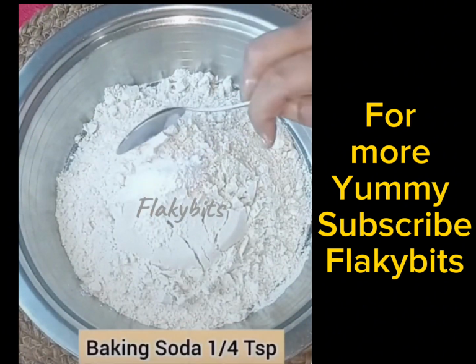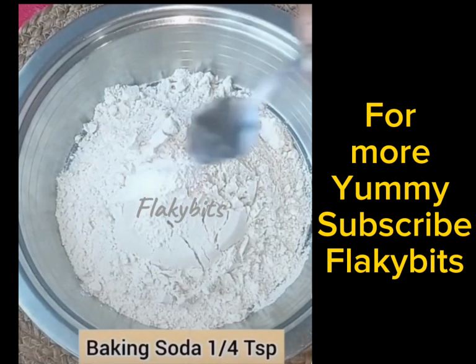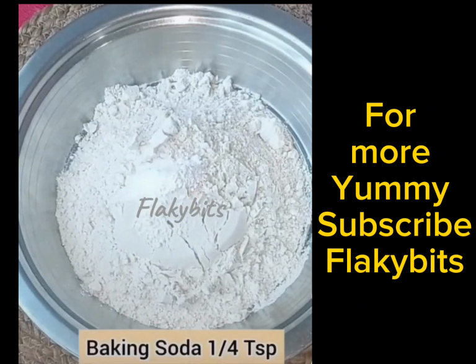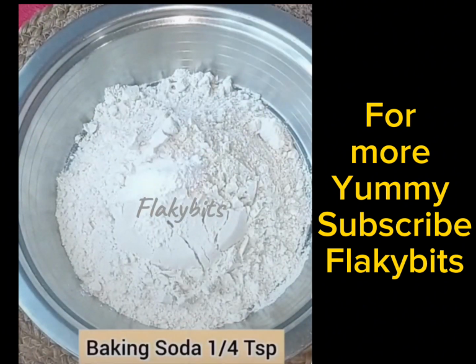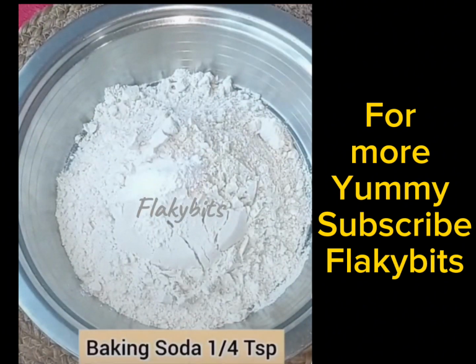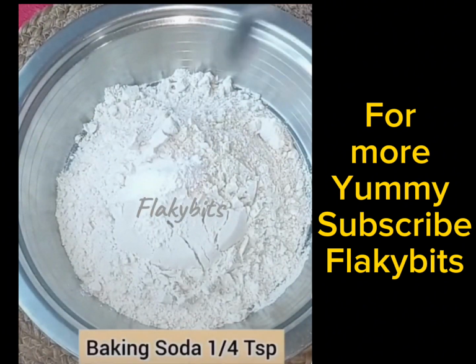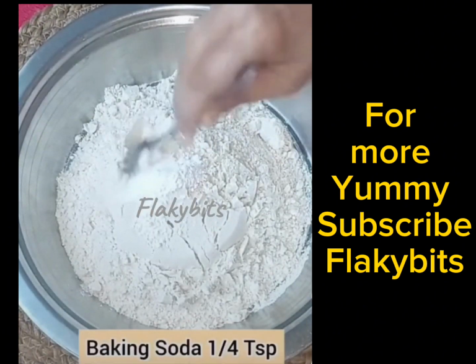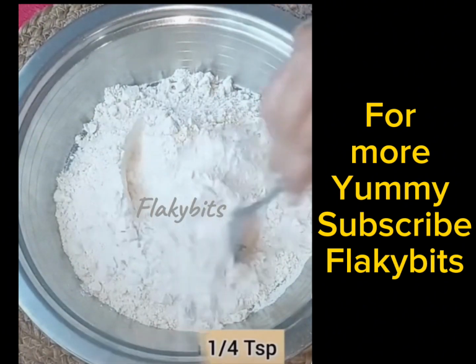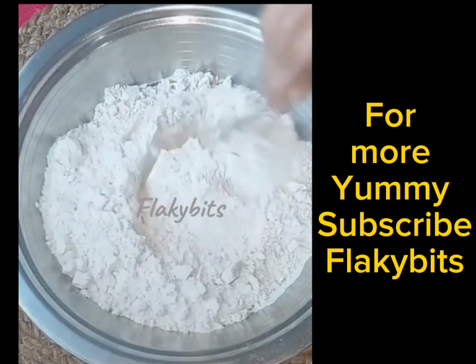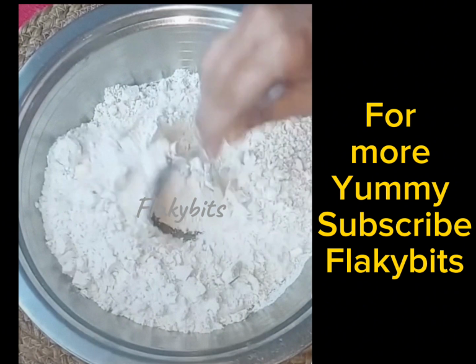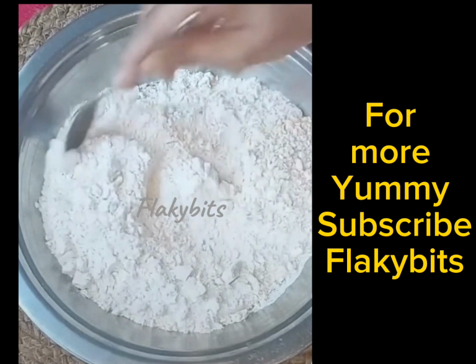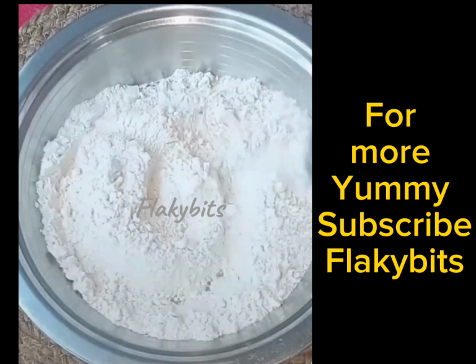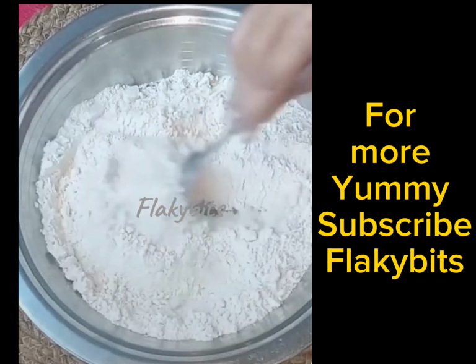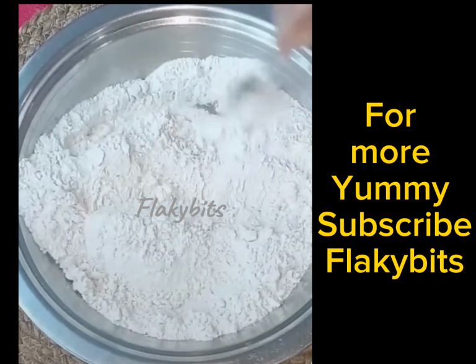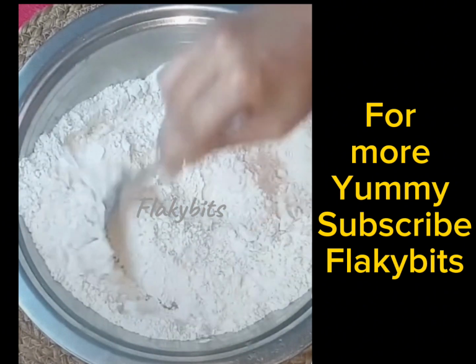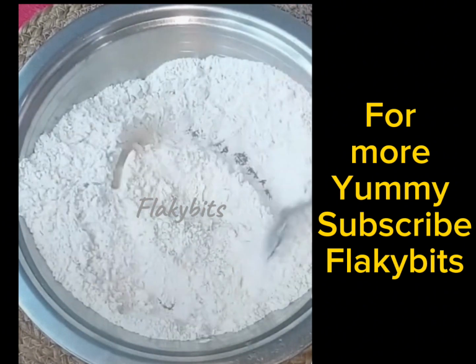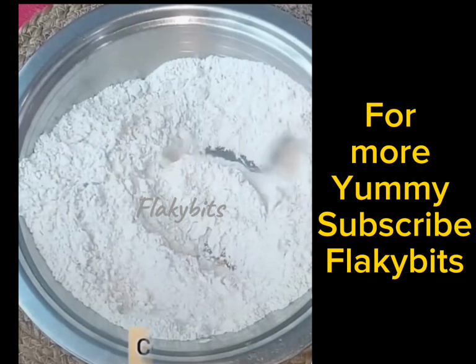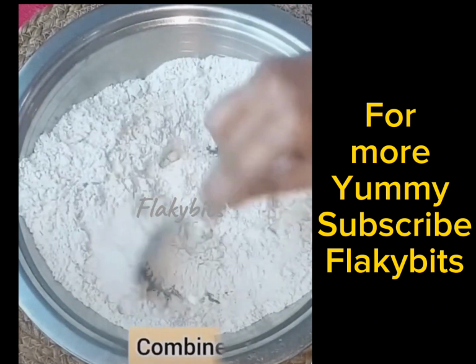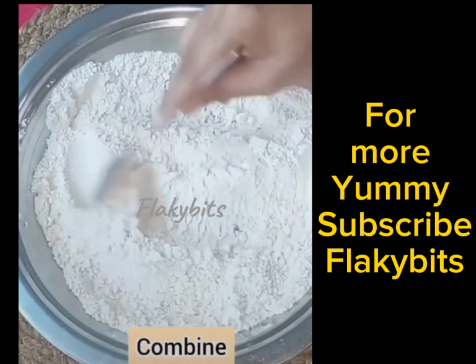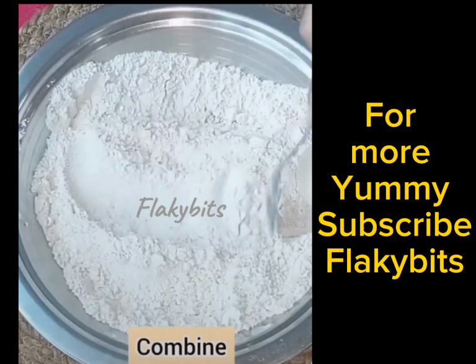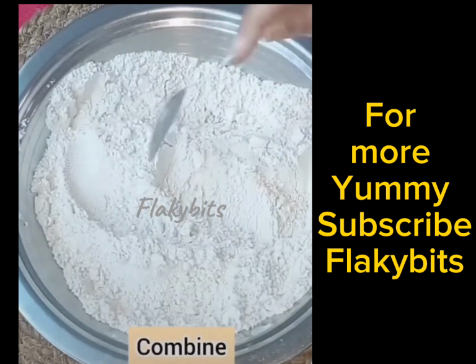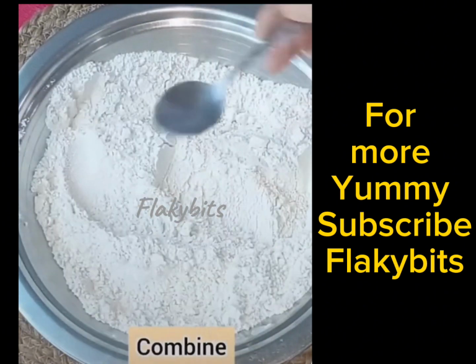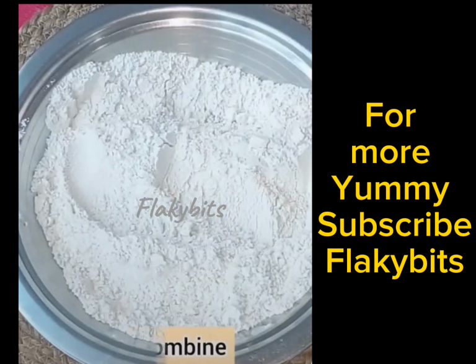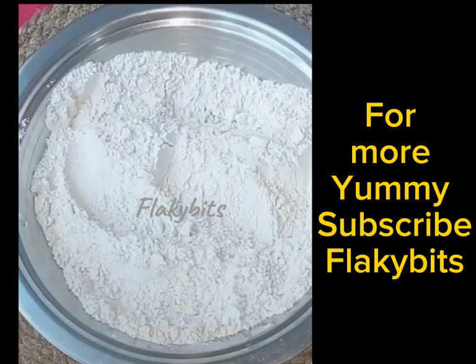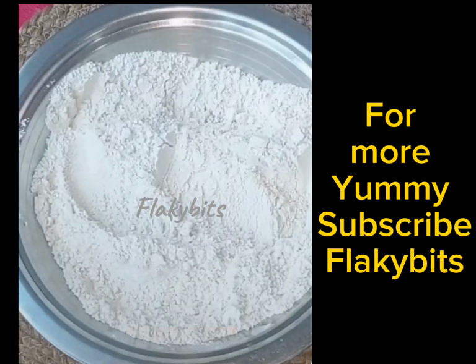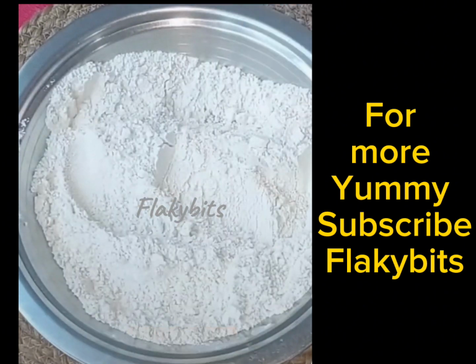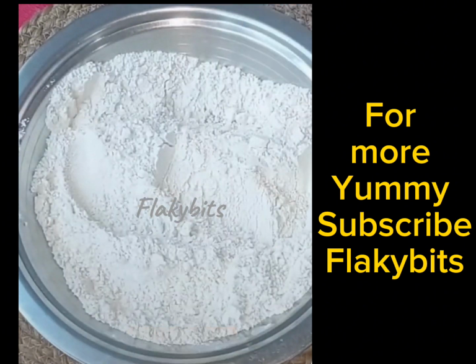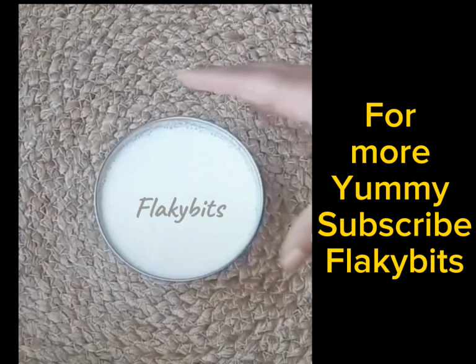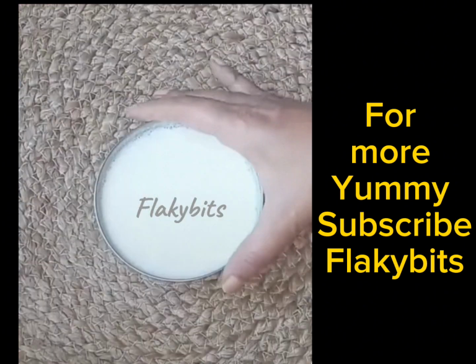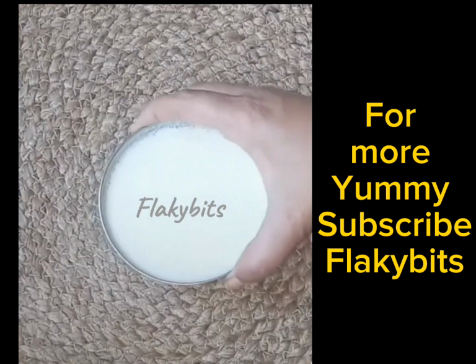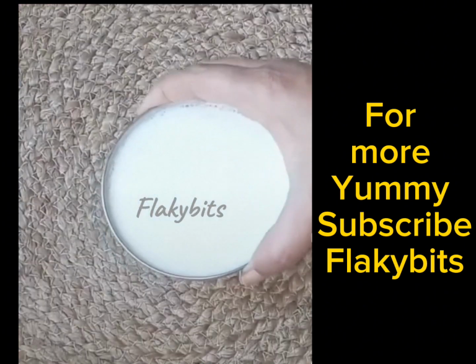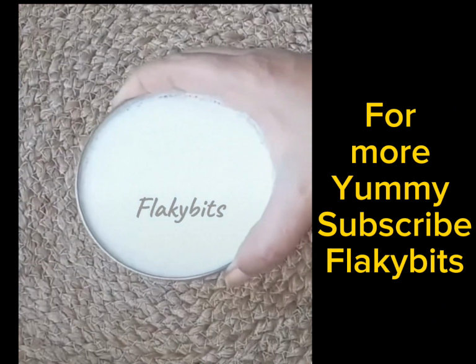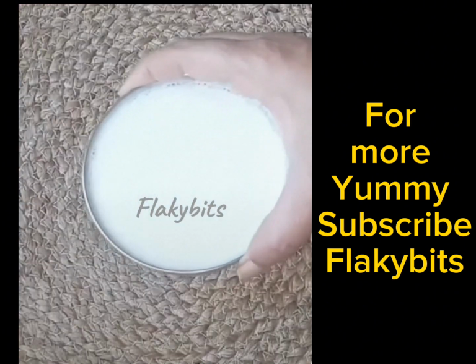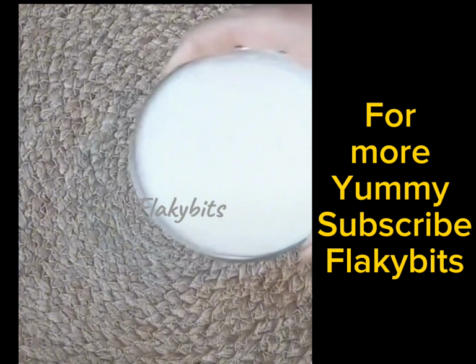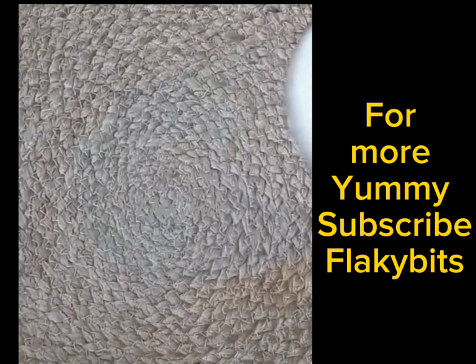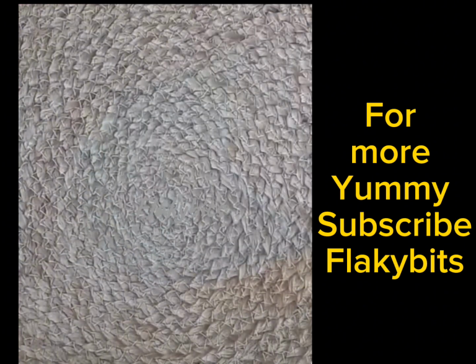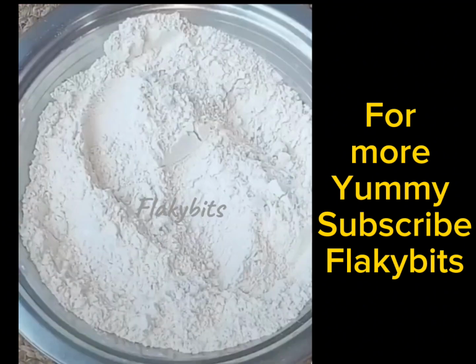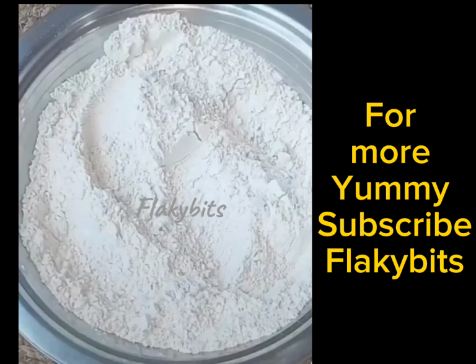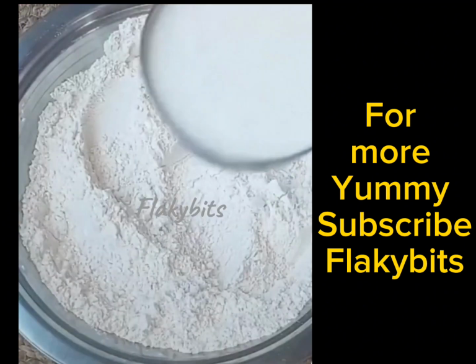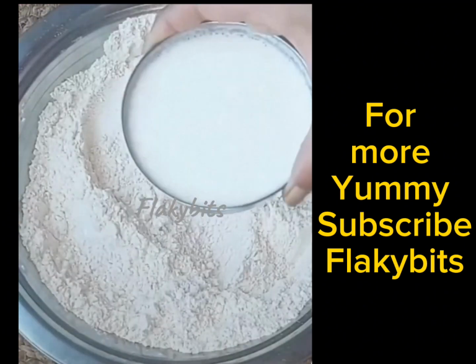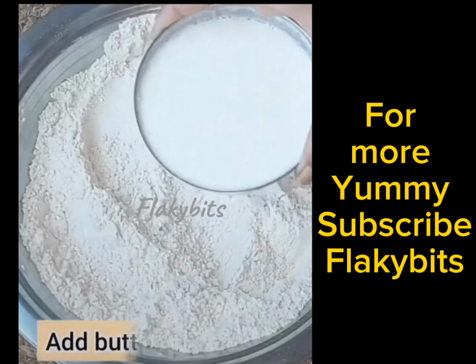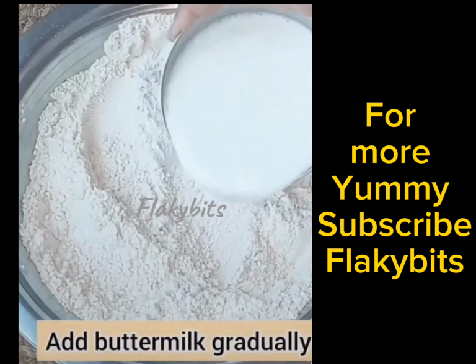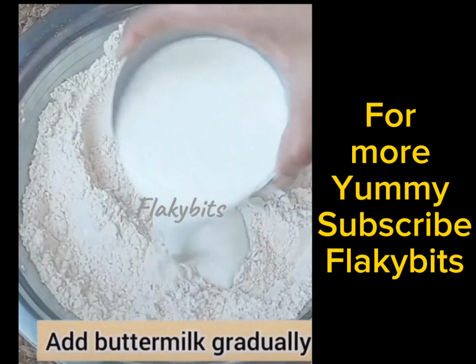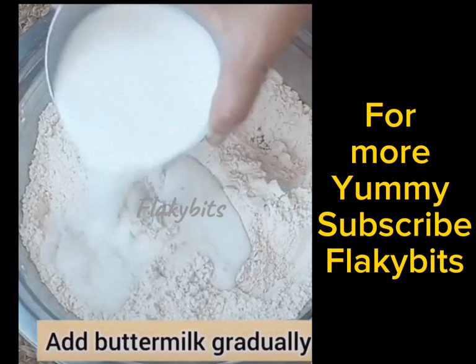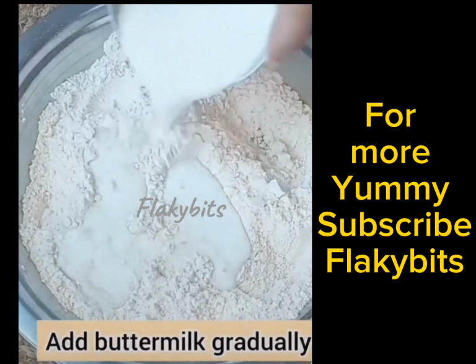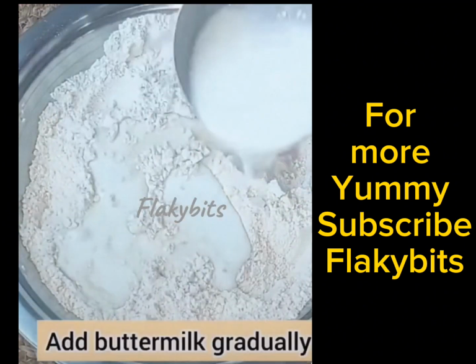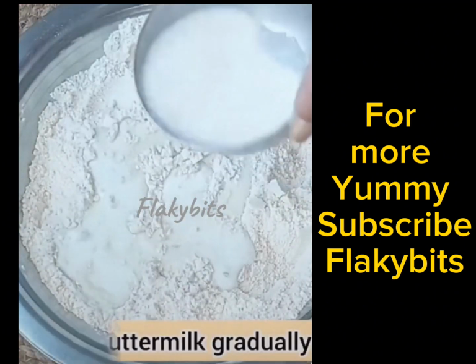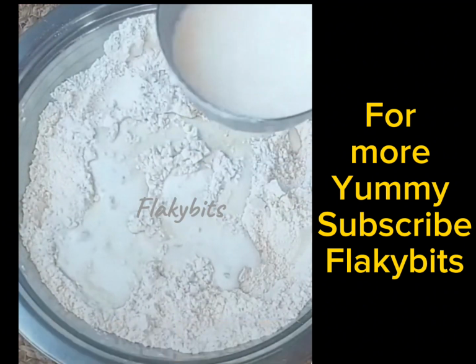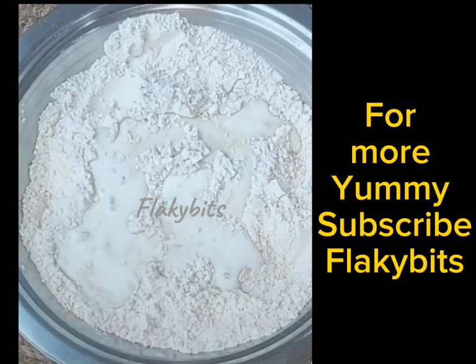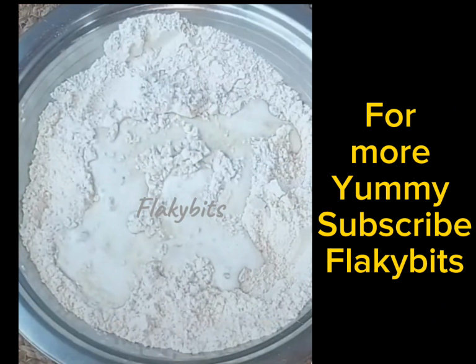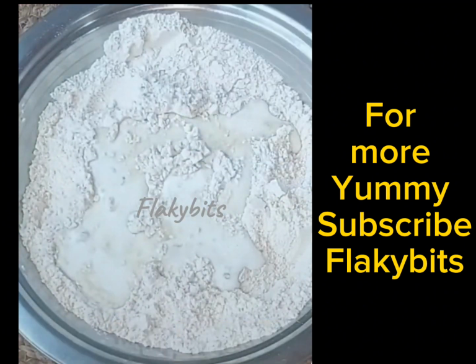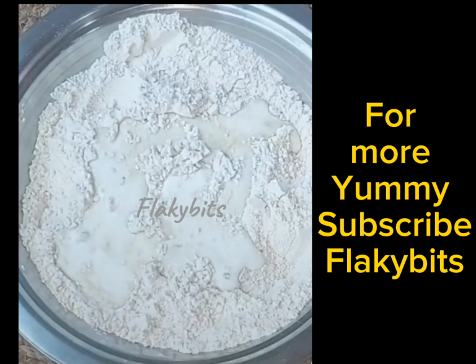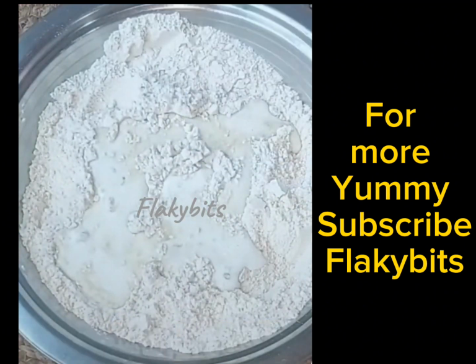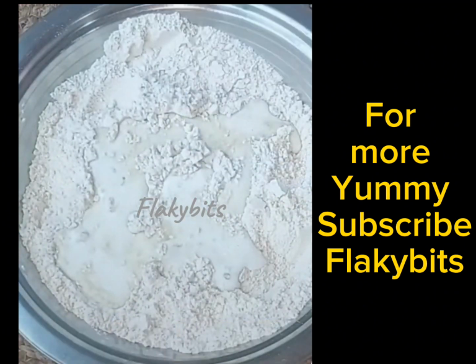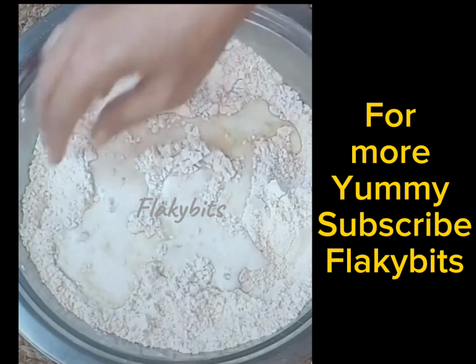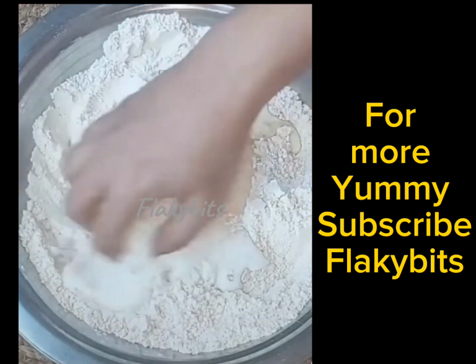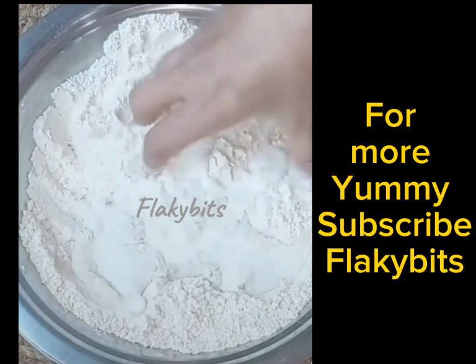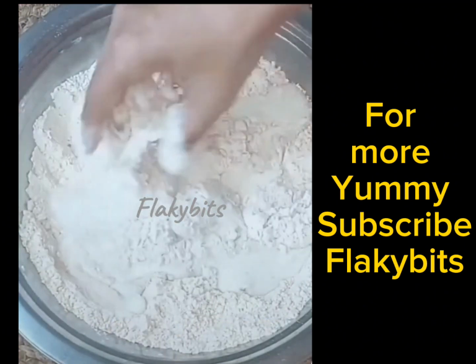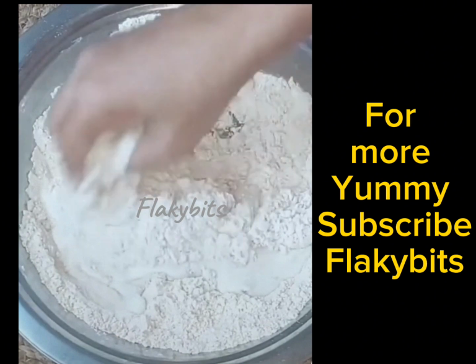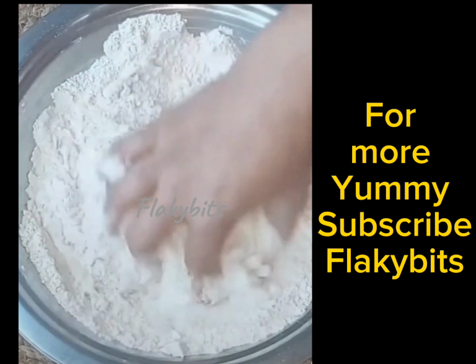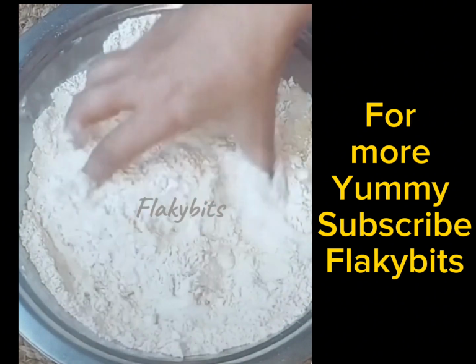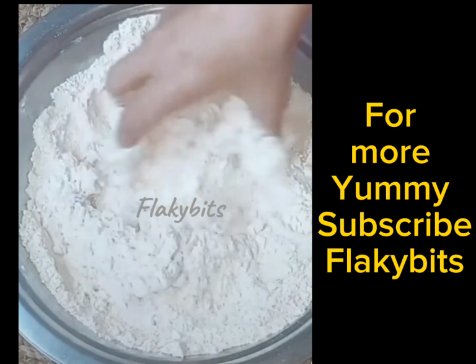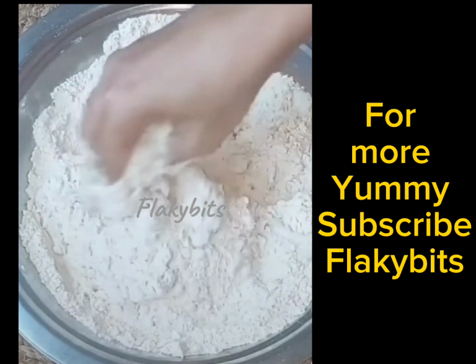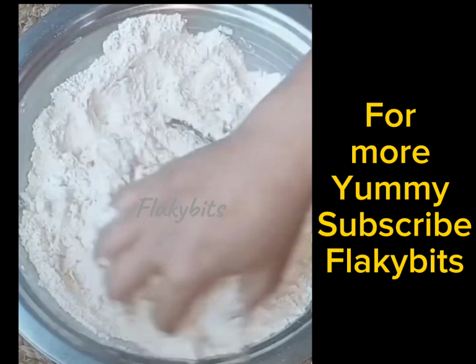Ab 2 cup atta lenge, namak dalenge, 1 teaspoon baking powder aur 1/4 teaspoon baking soda dalenge.